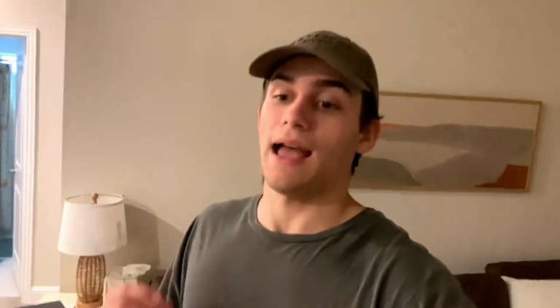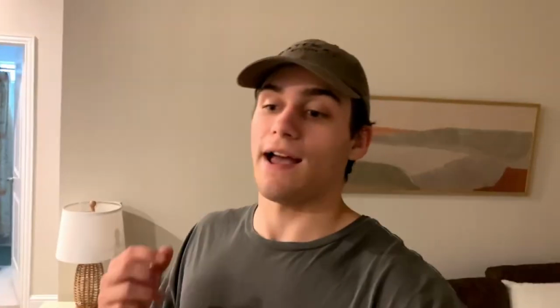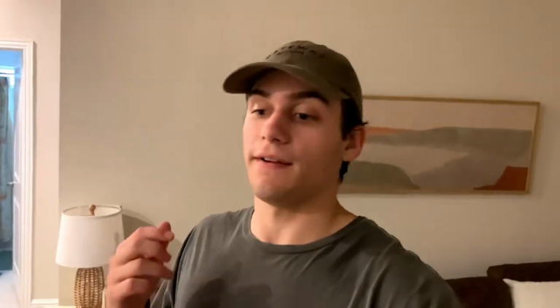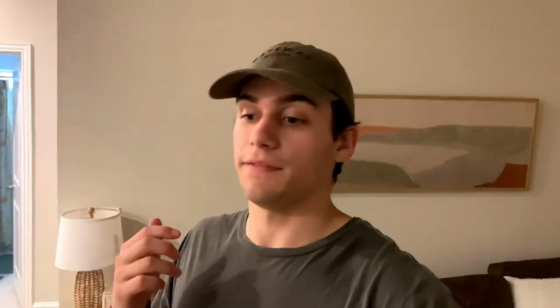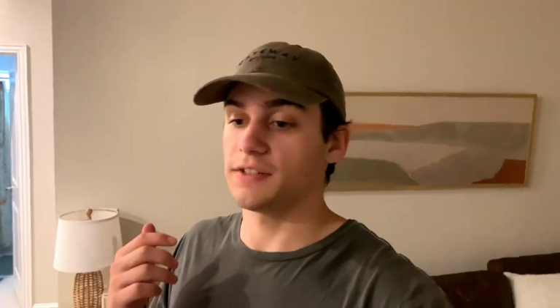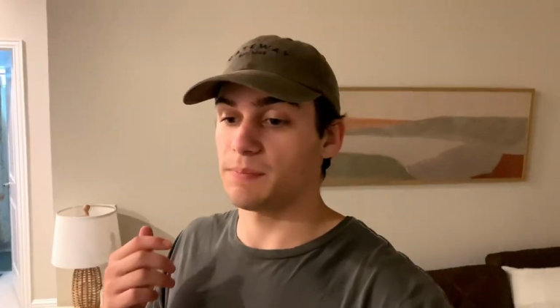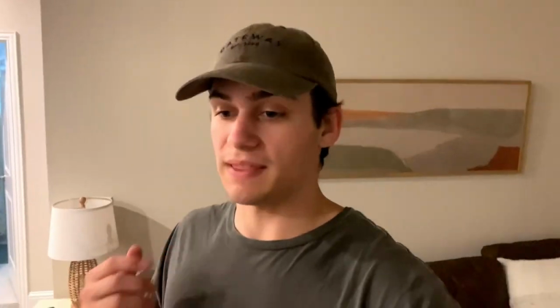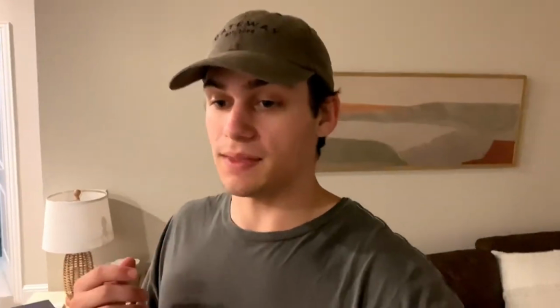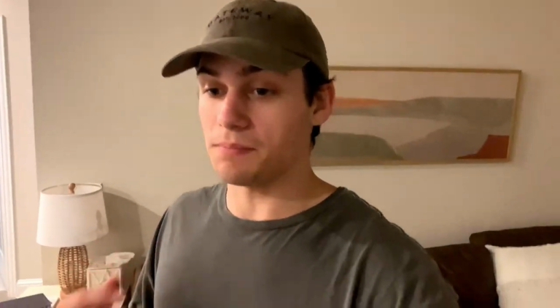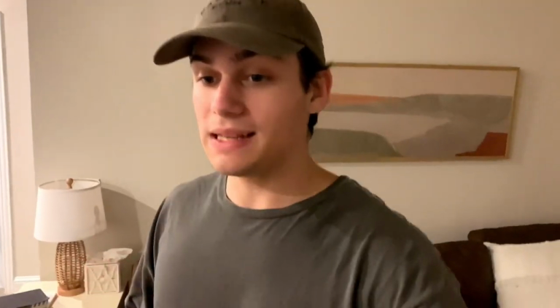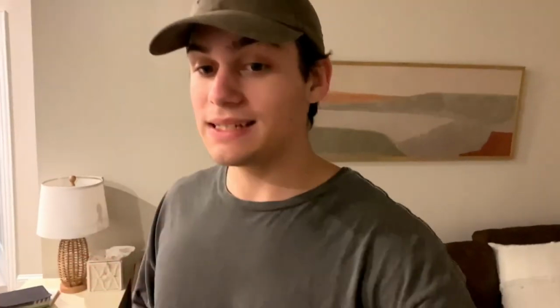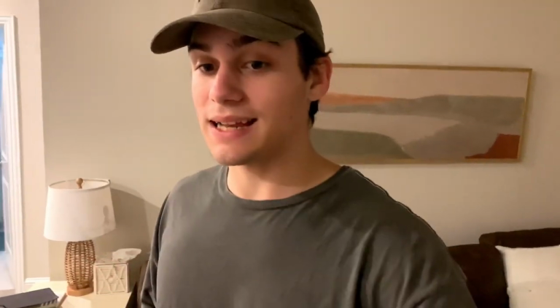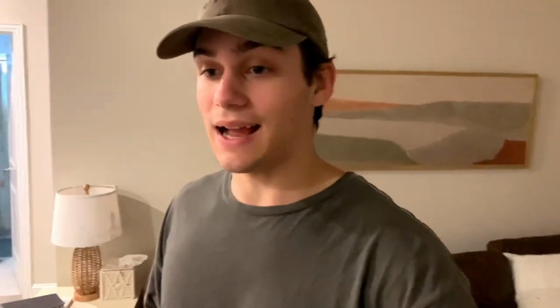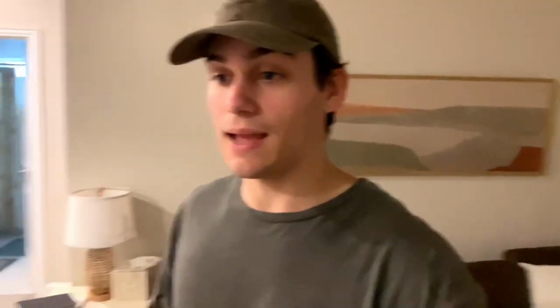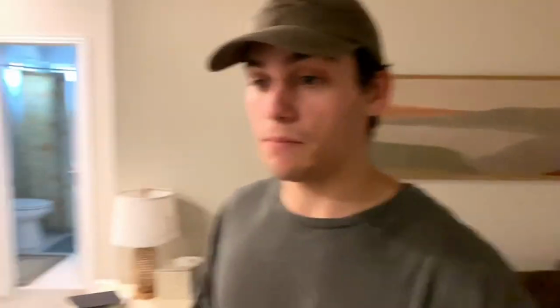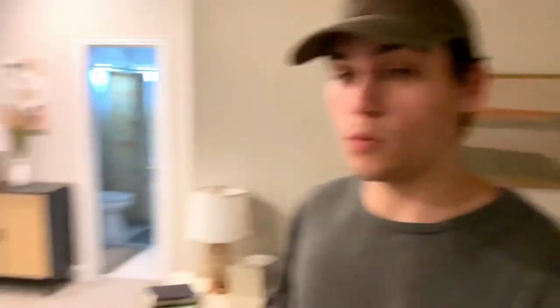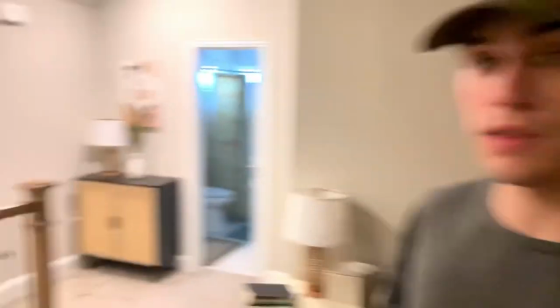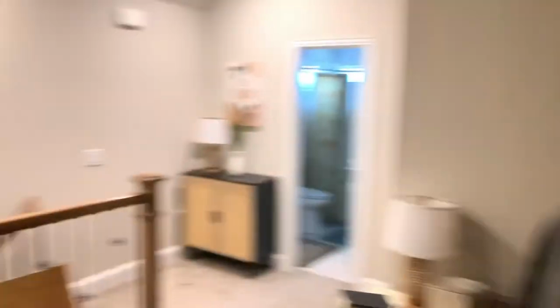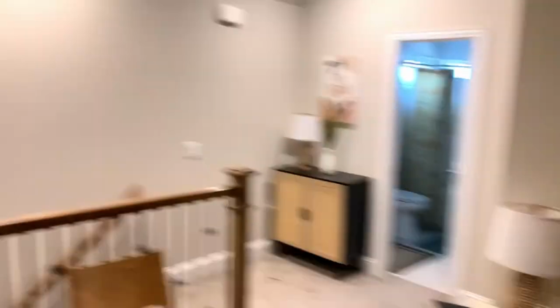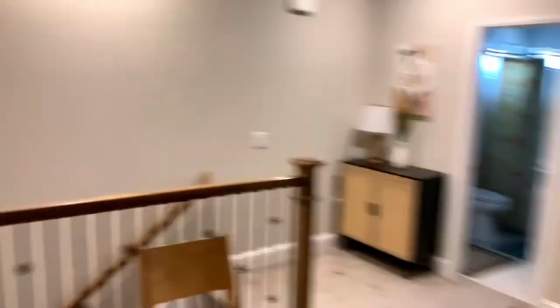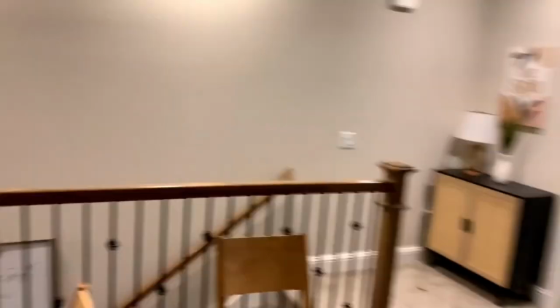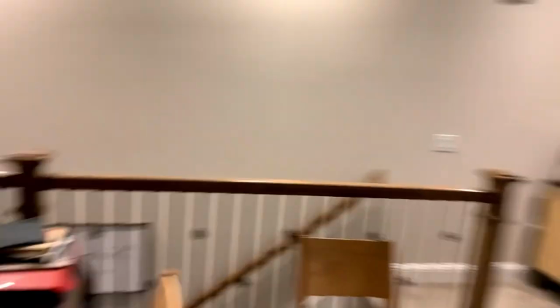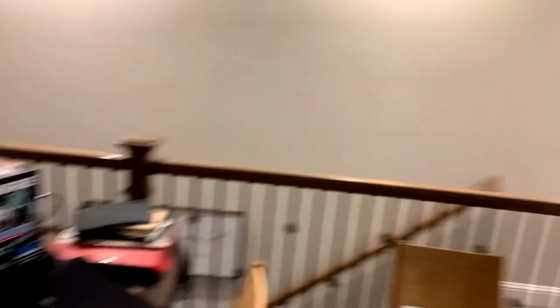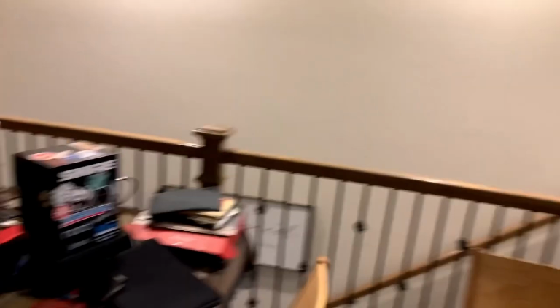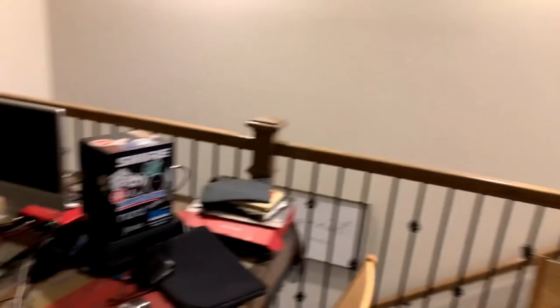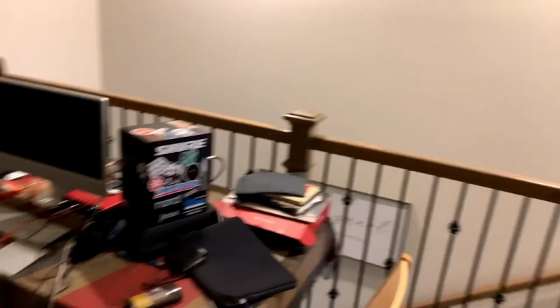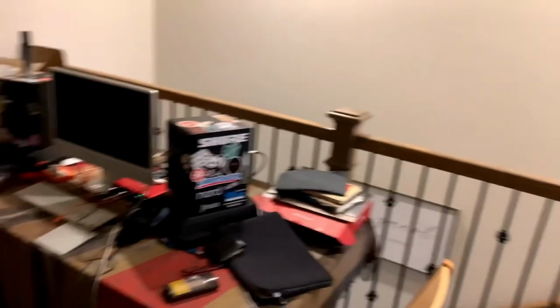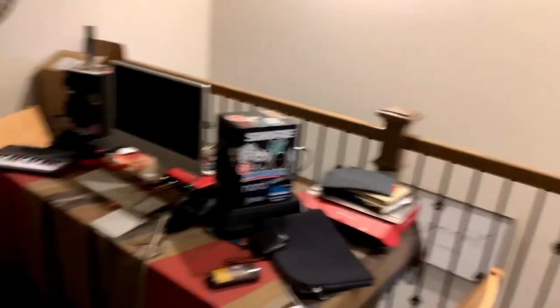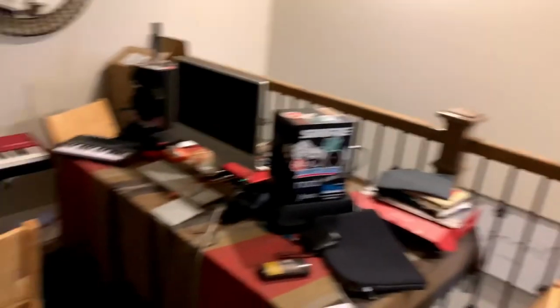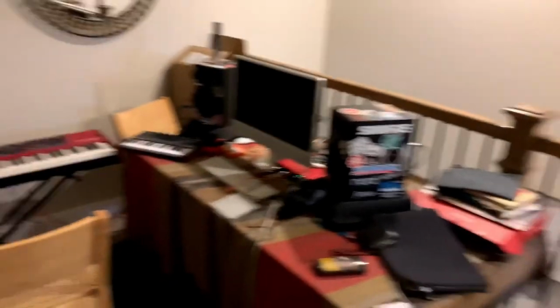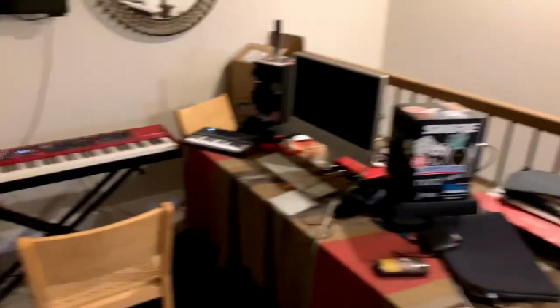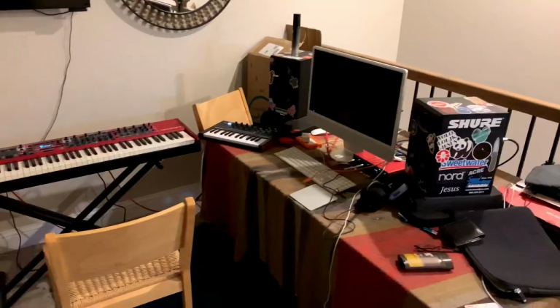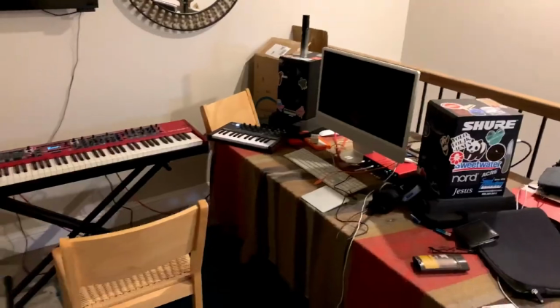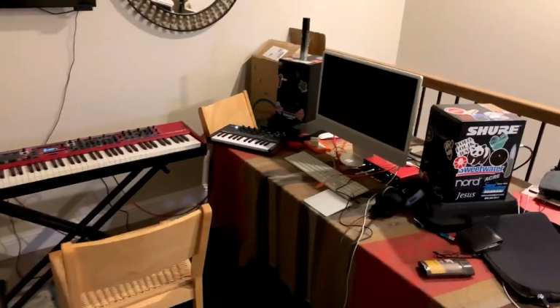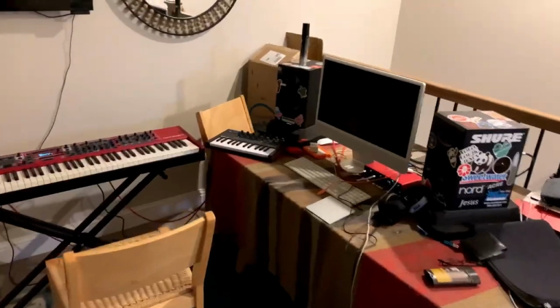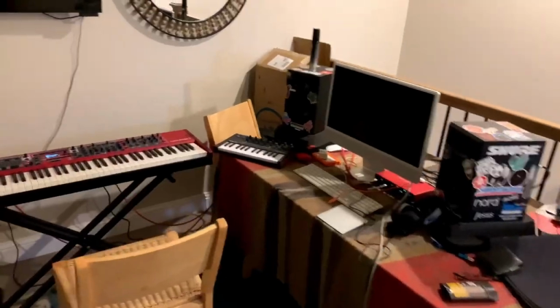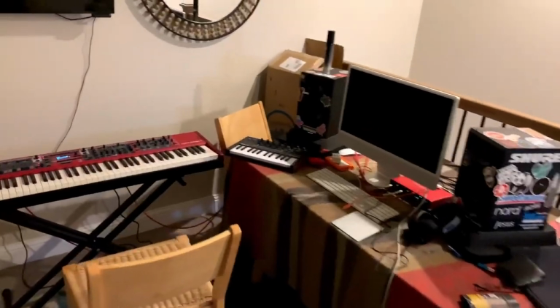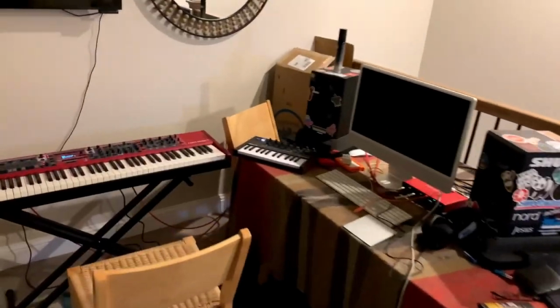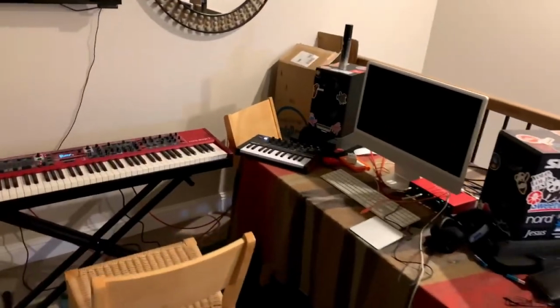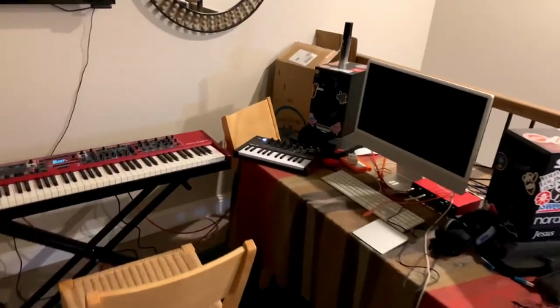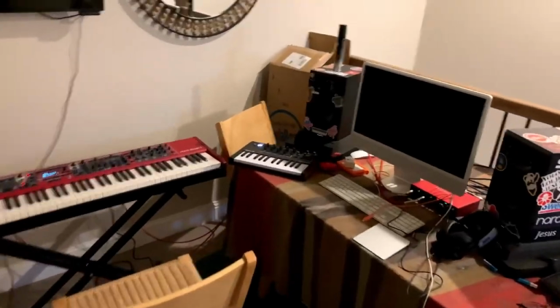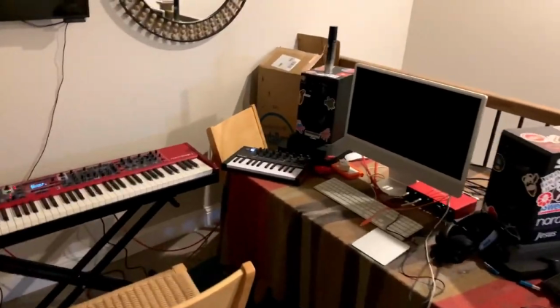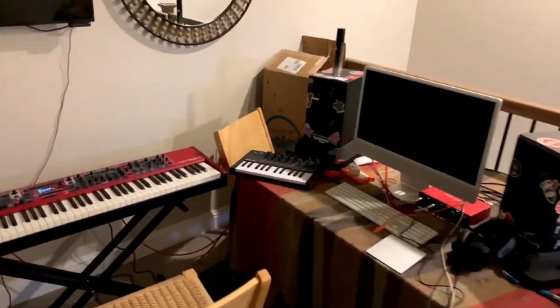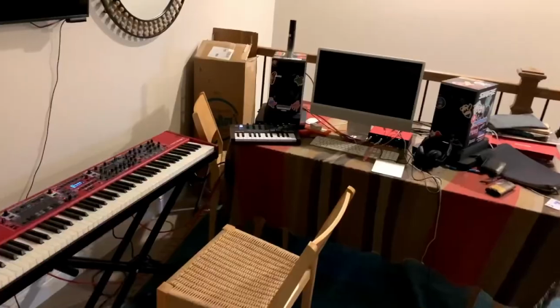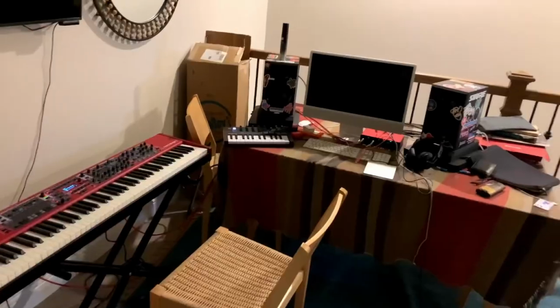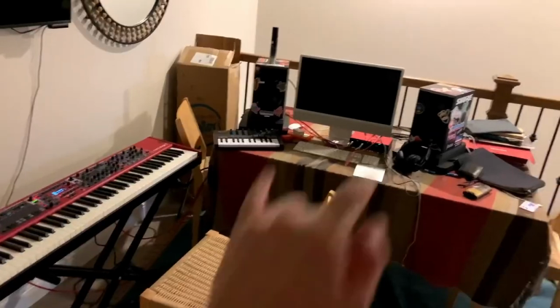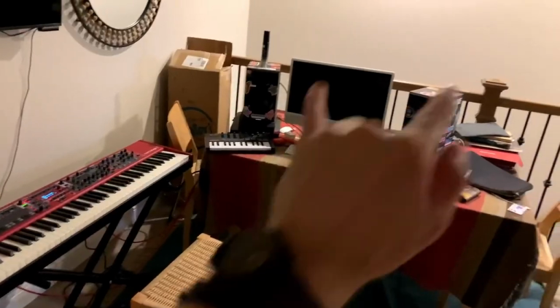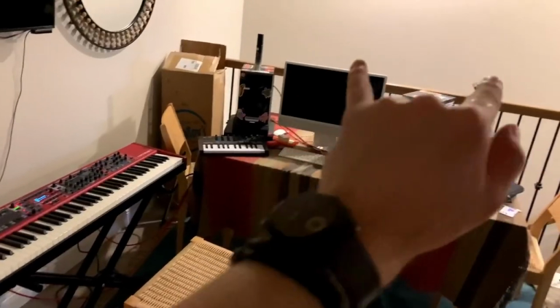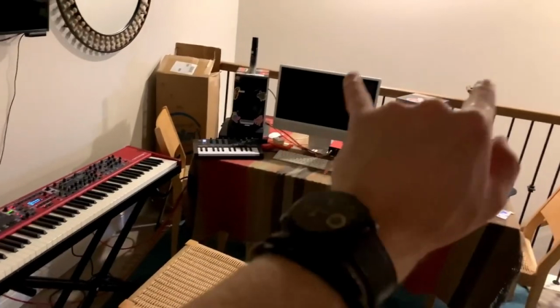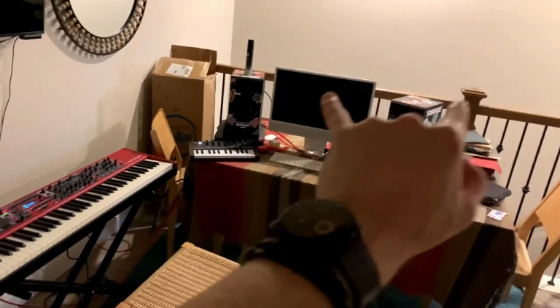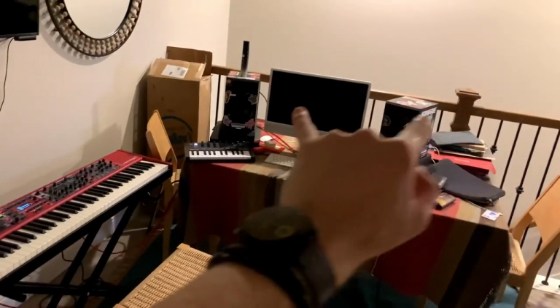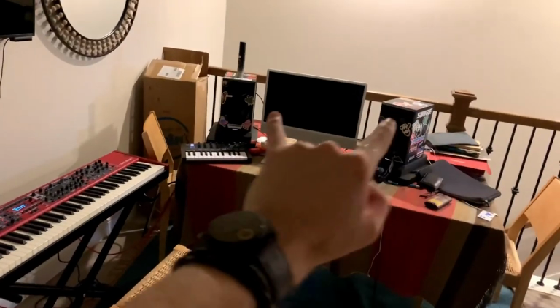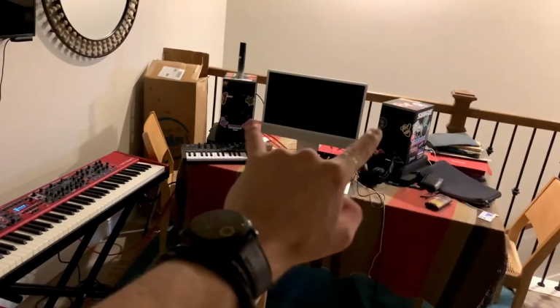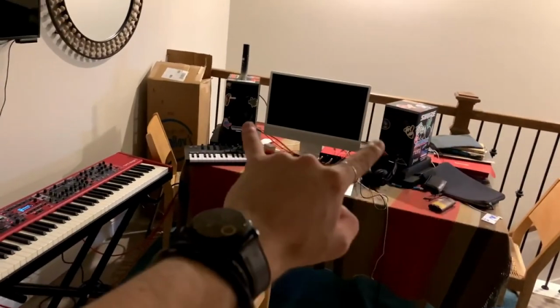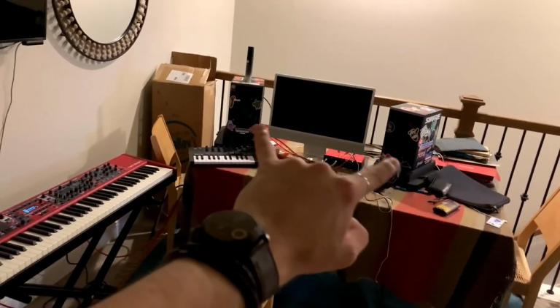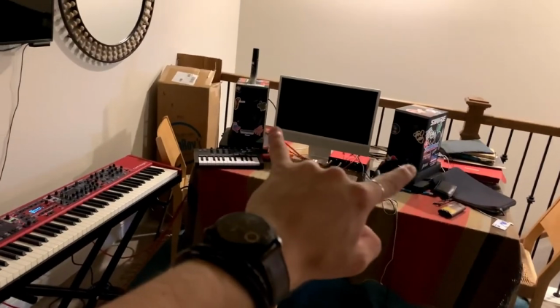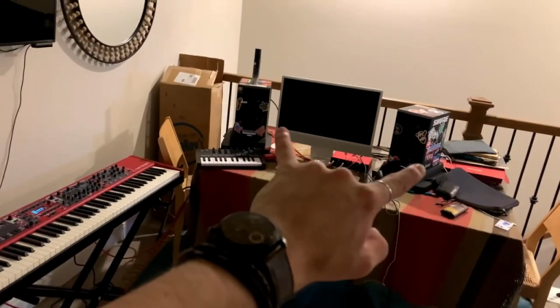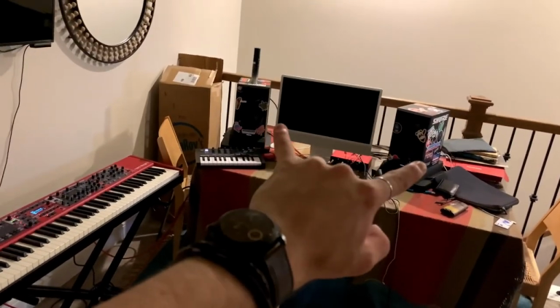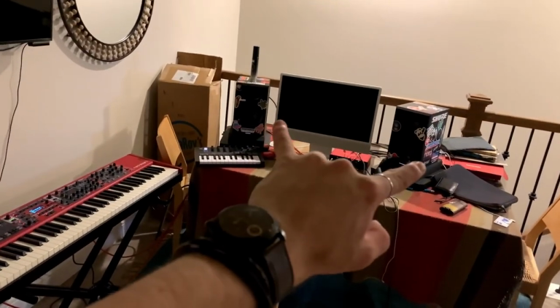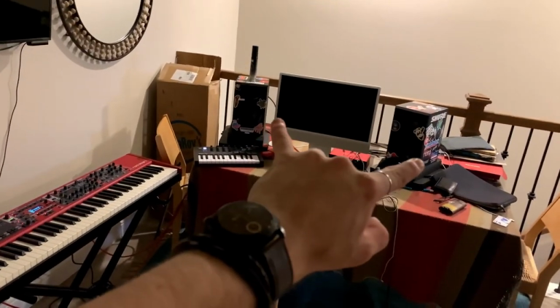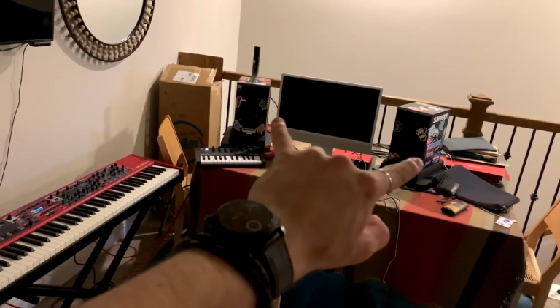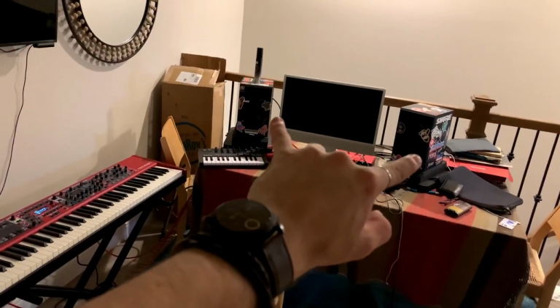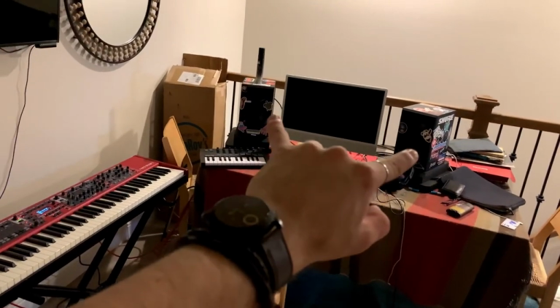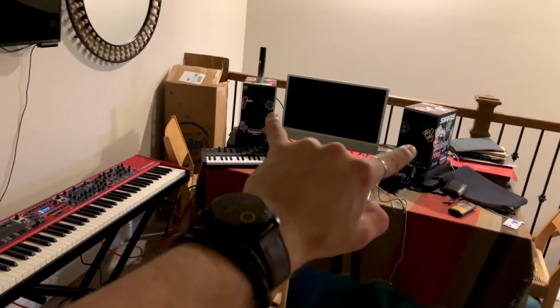I've spent the meantime with my temporary setup, and this is what it looks like. We're about to take my secondary monitors downstairs.